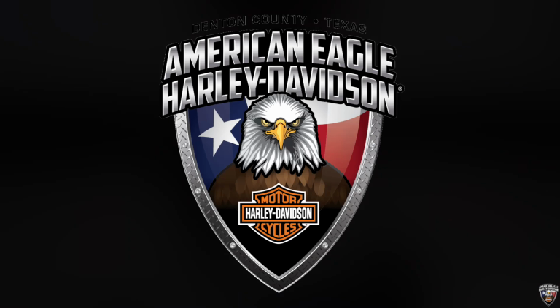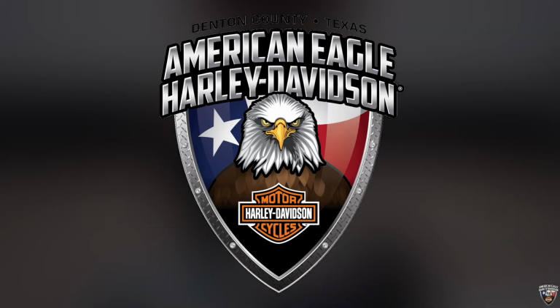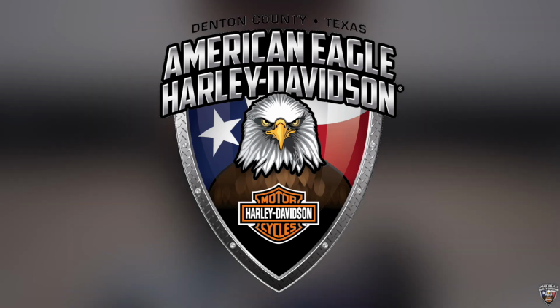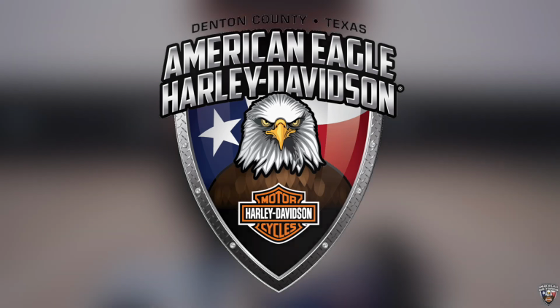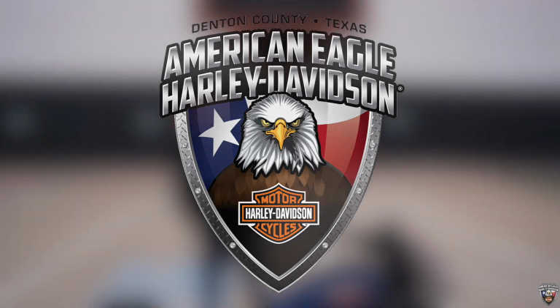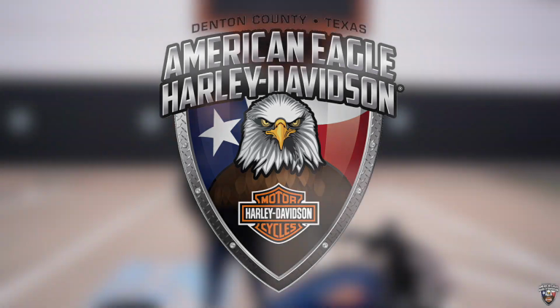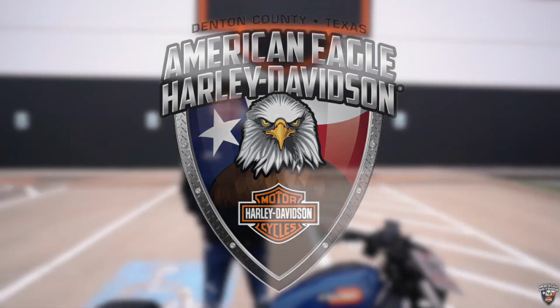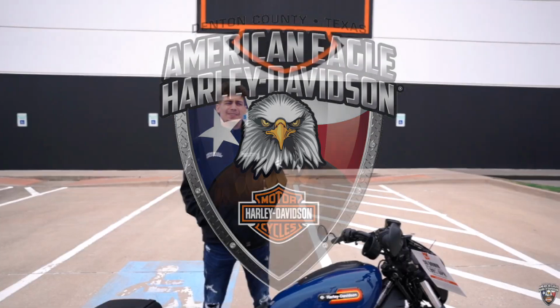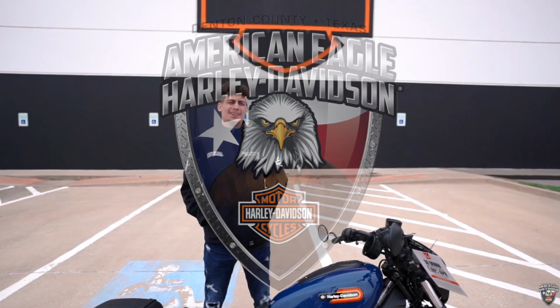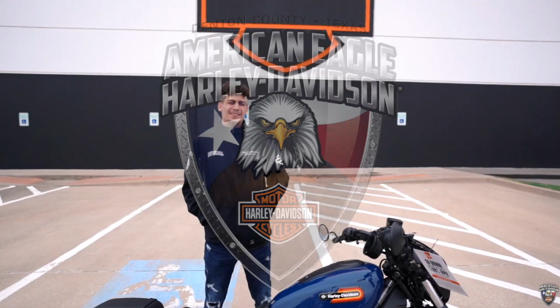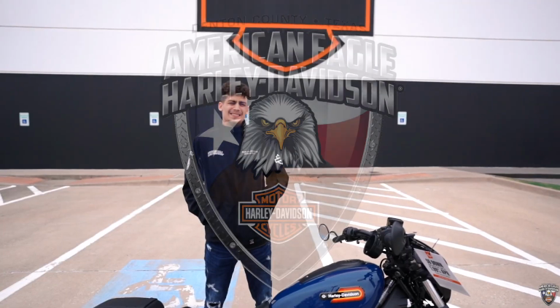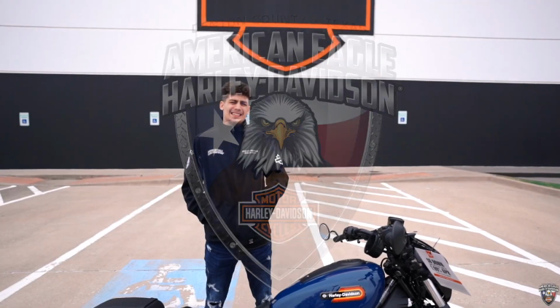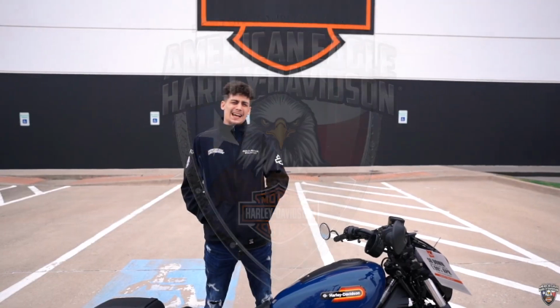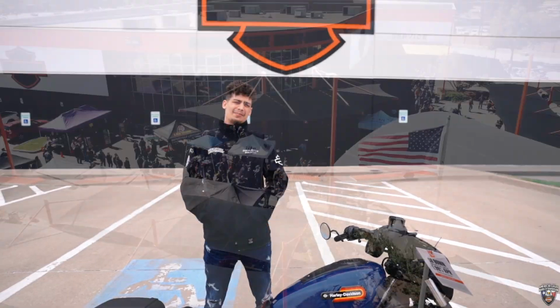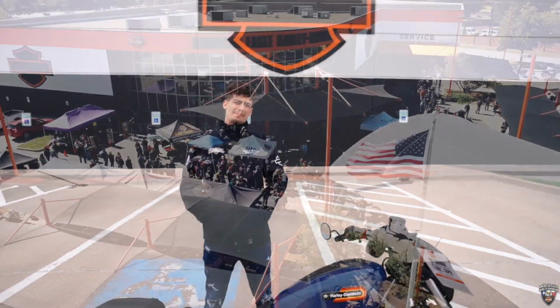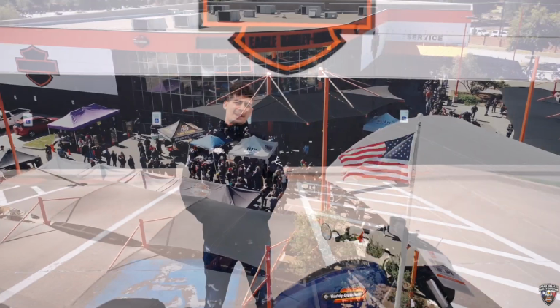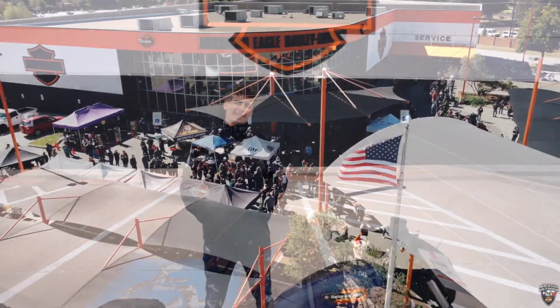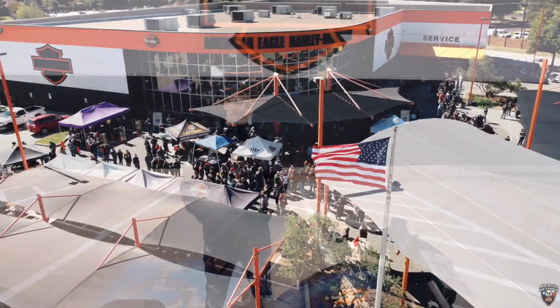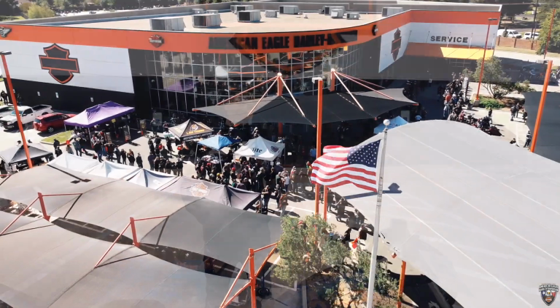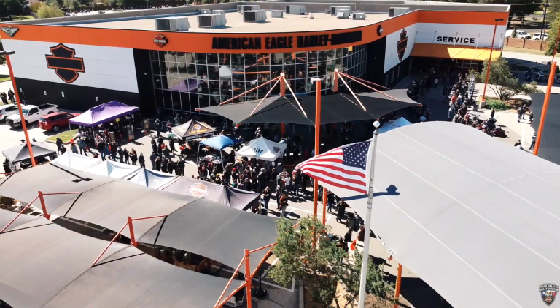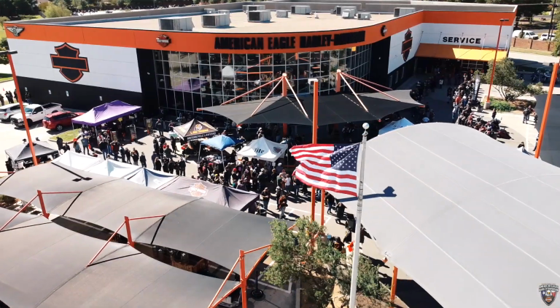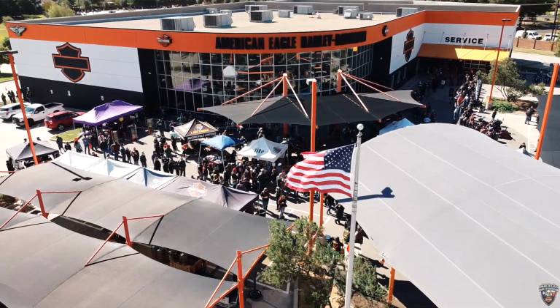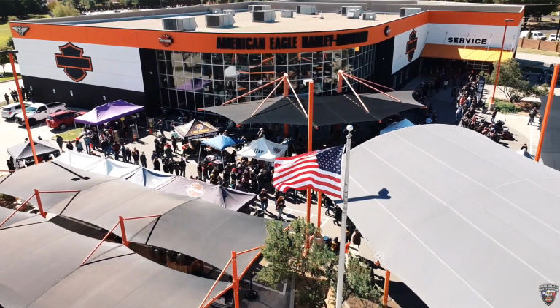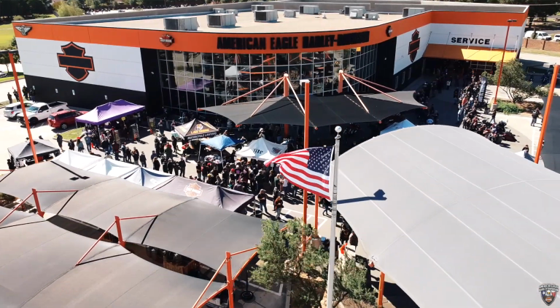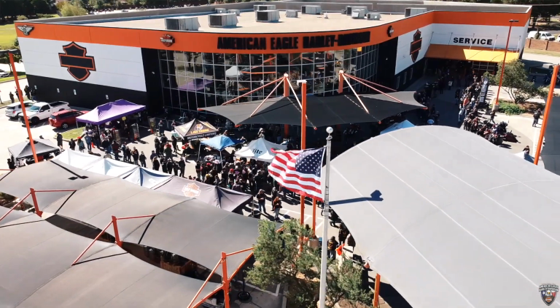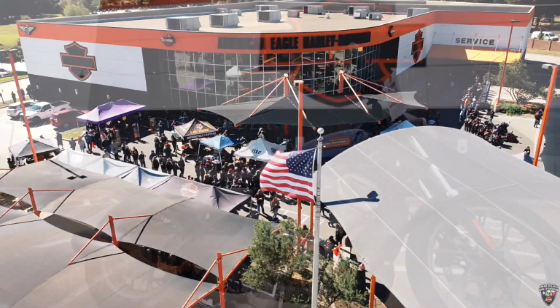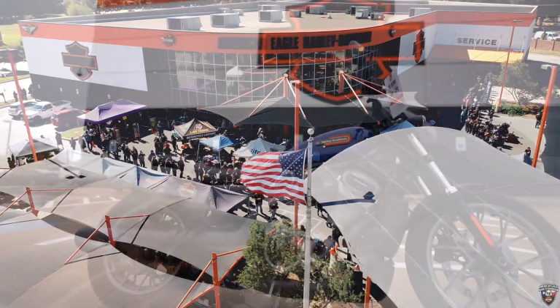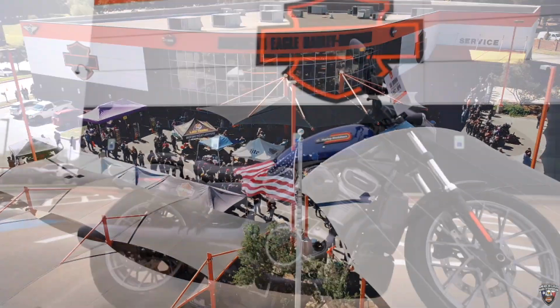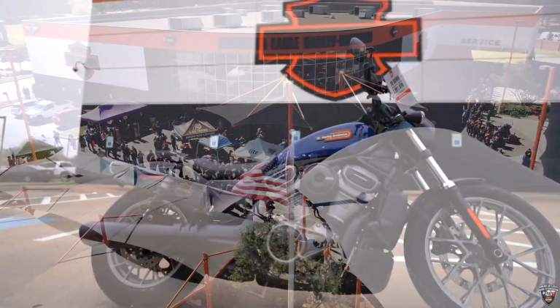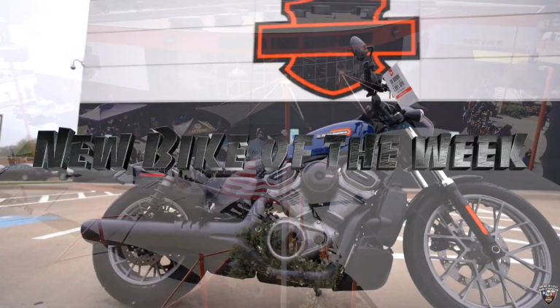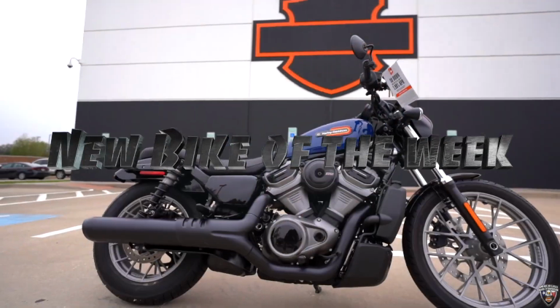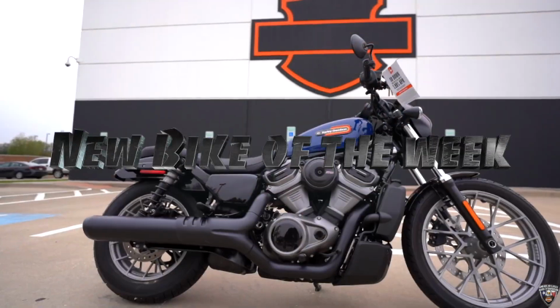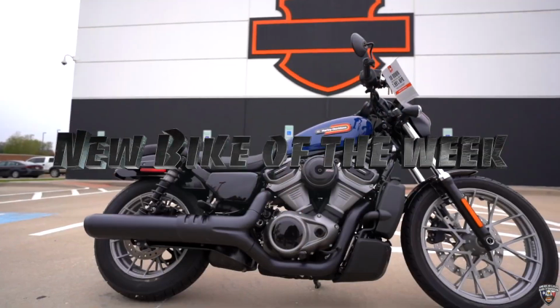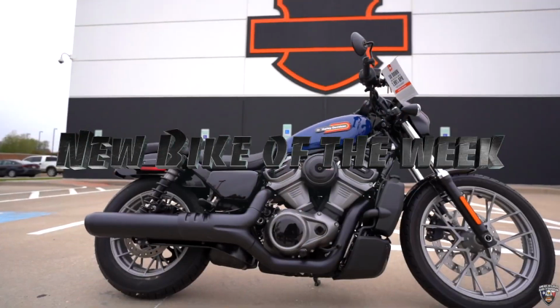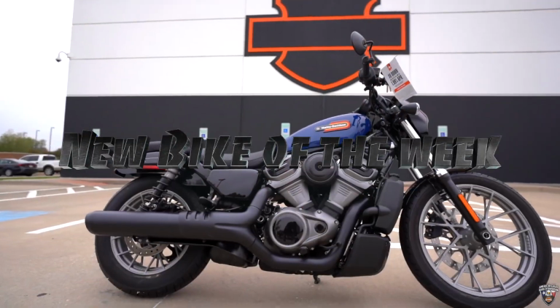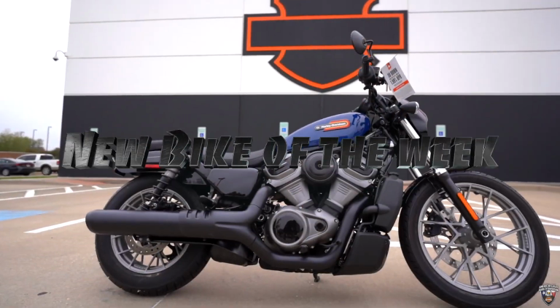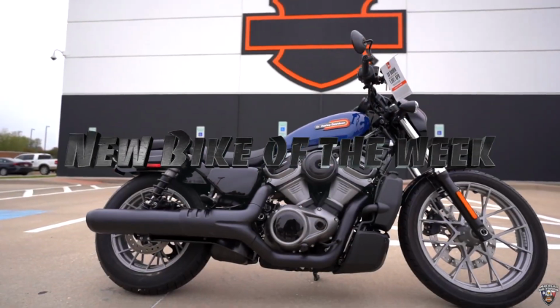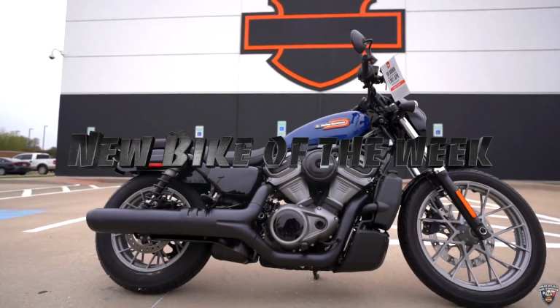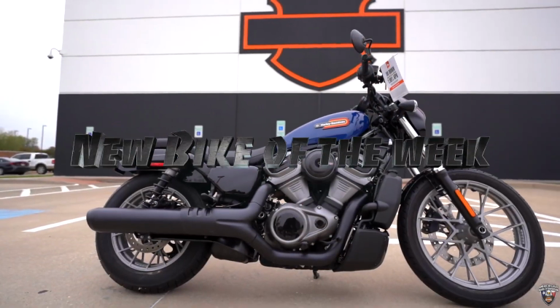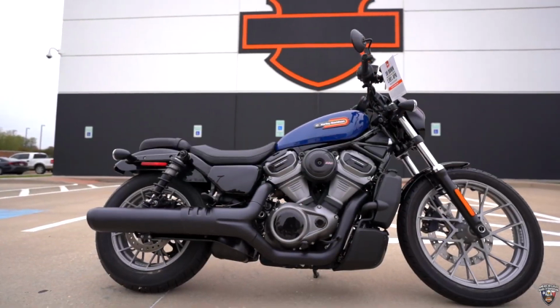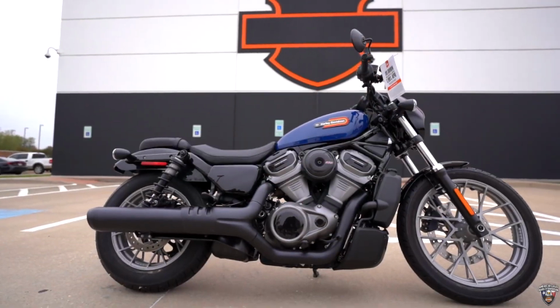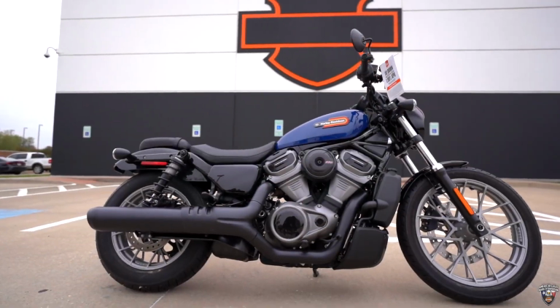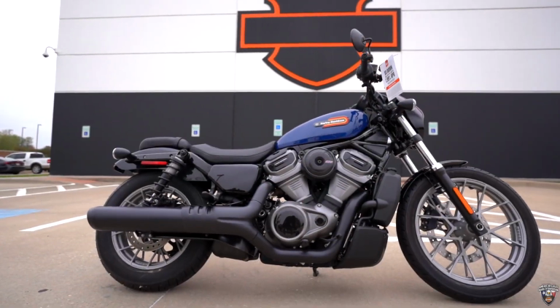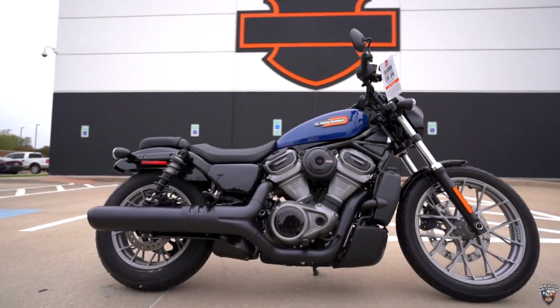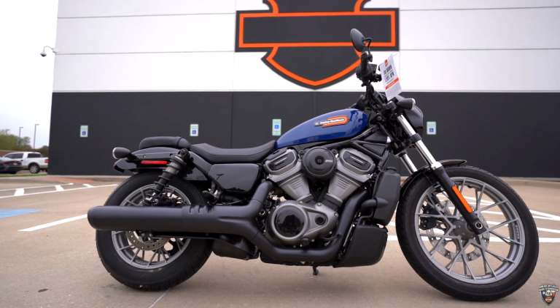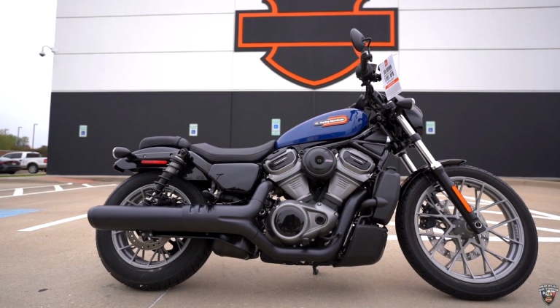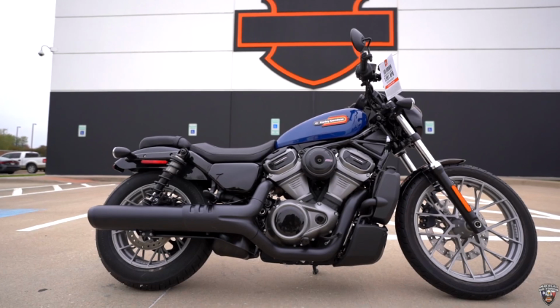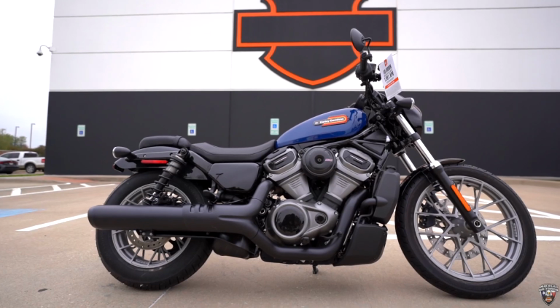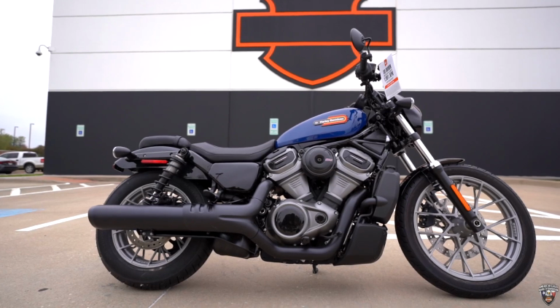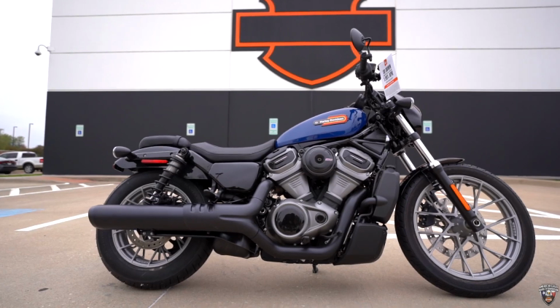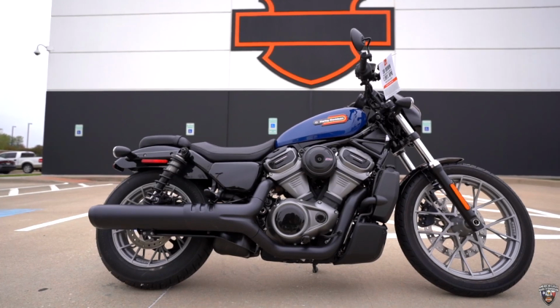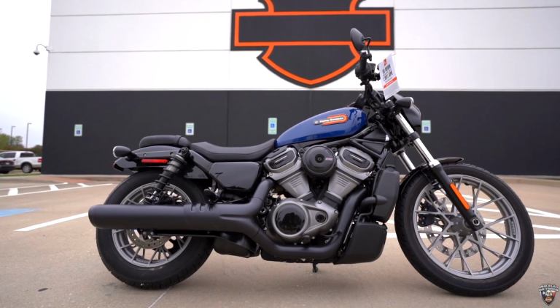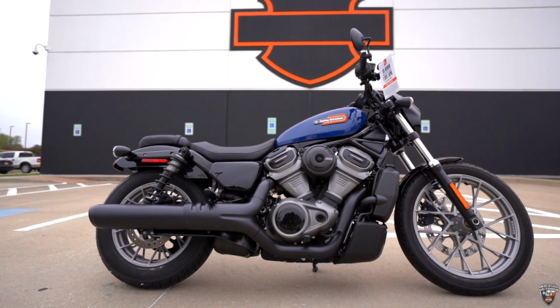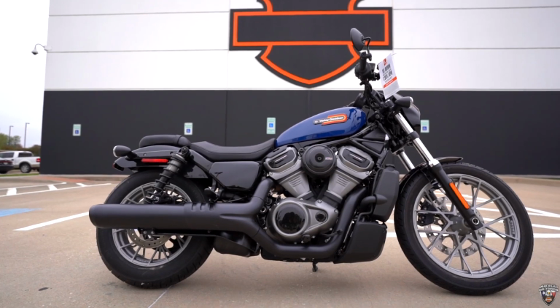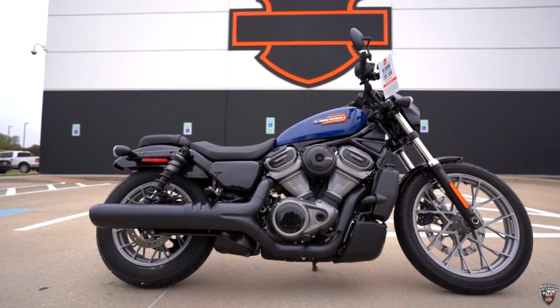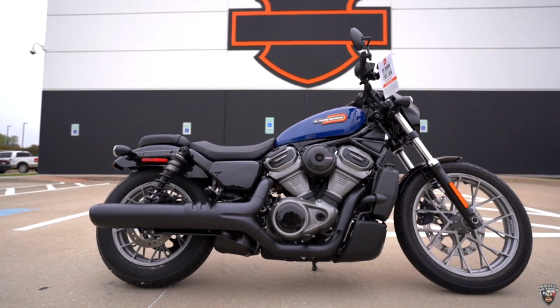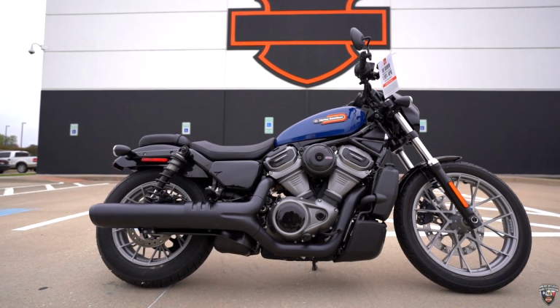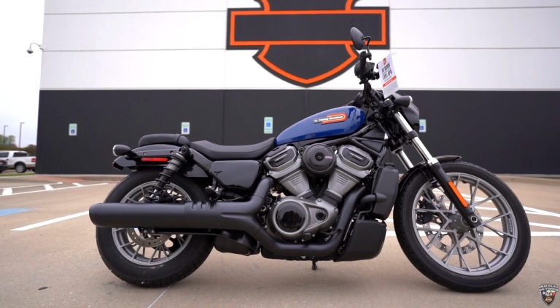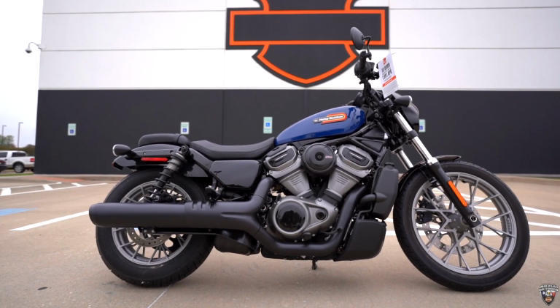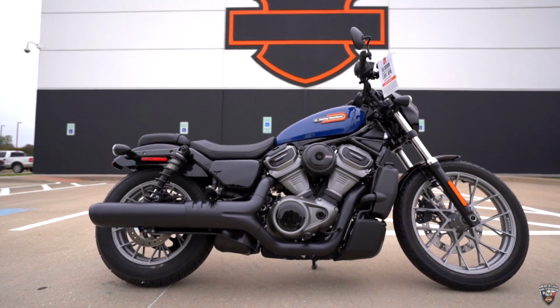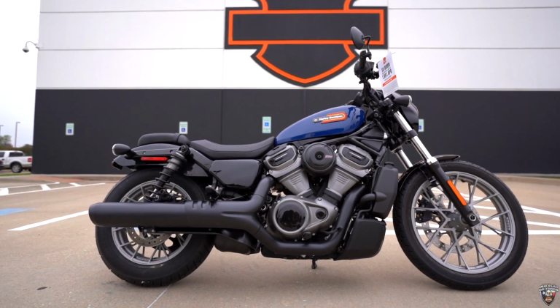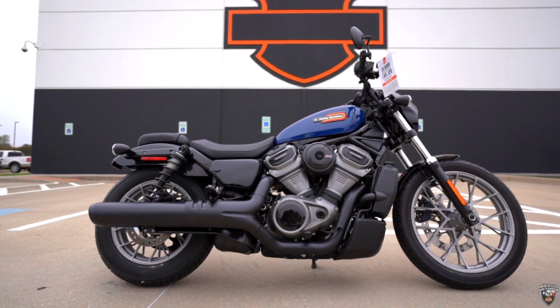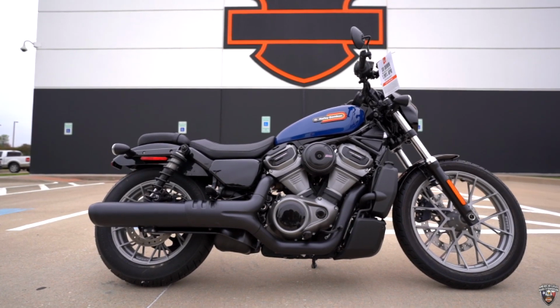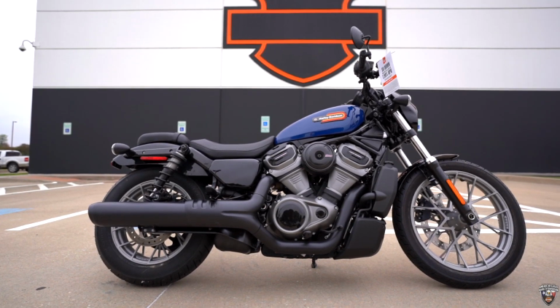What's going on y'all, it's Zack with American Eagle Harley right here. I got your brand new bike of the week — it's going to be a '23 Nightster Special in Bright Billiard Blue.